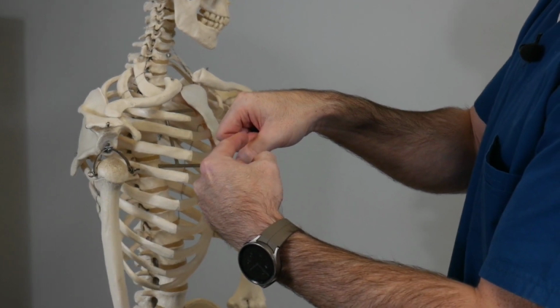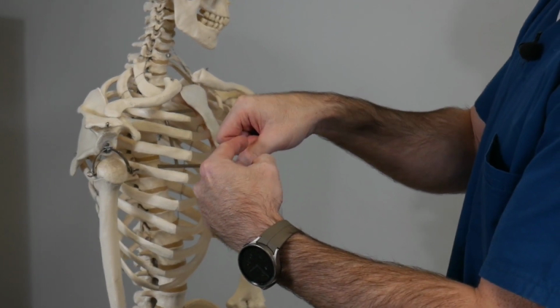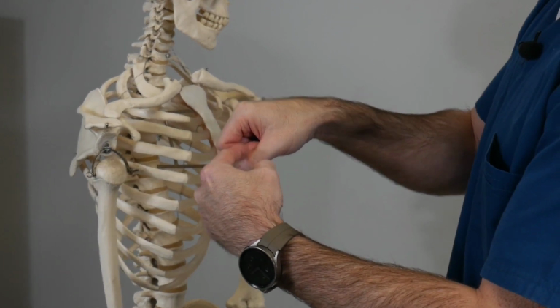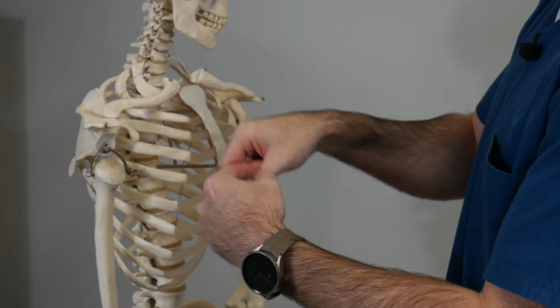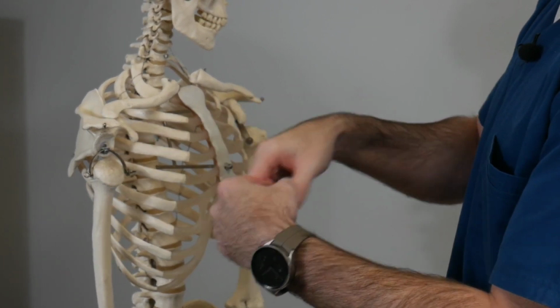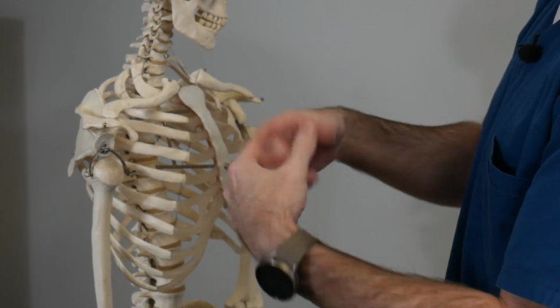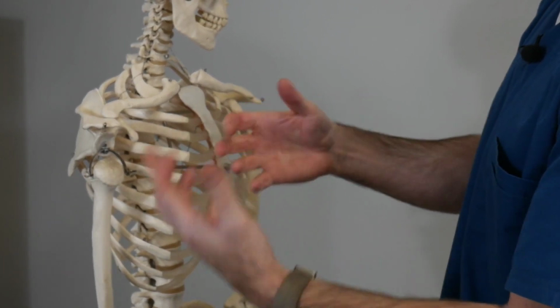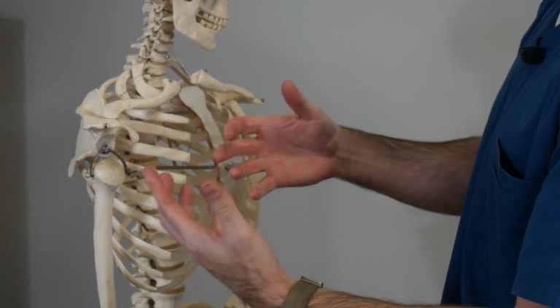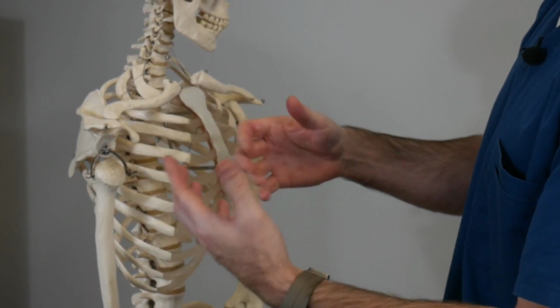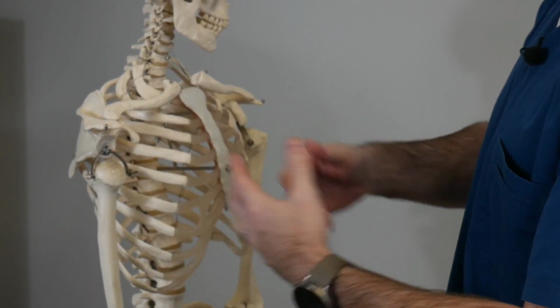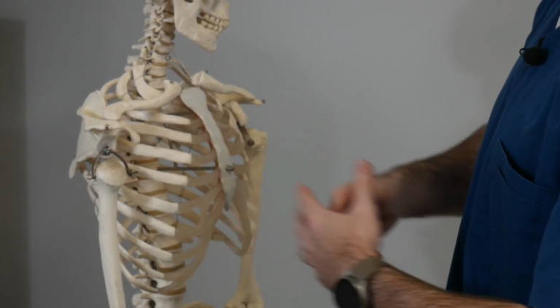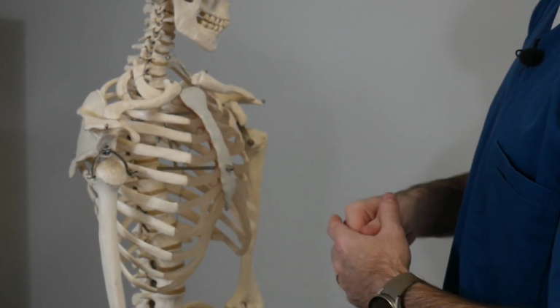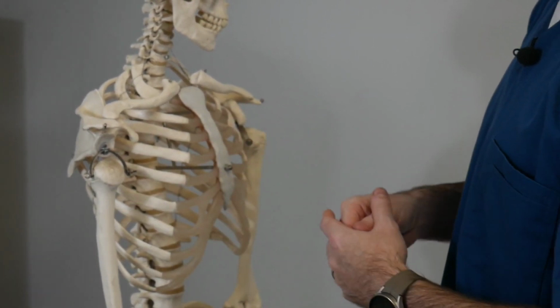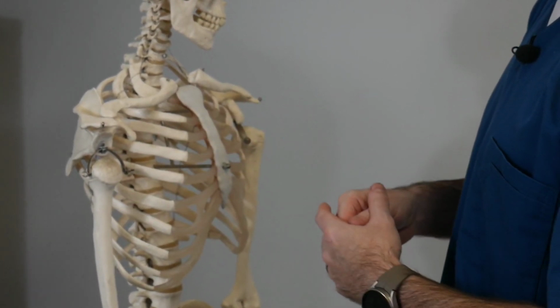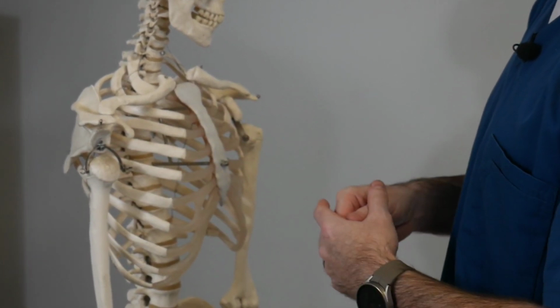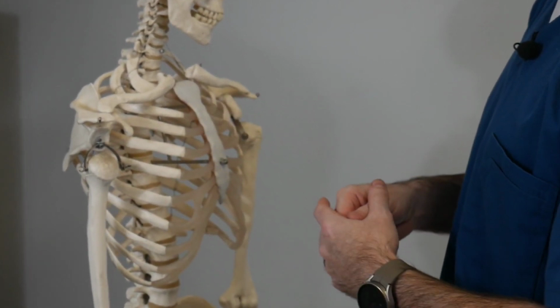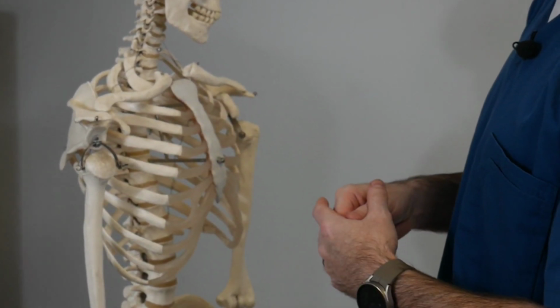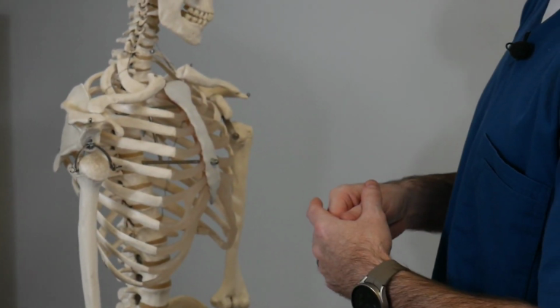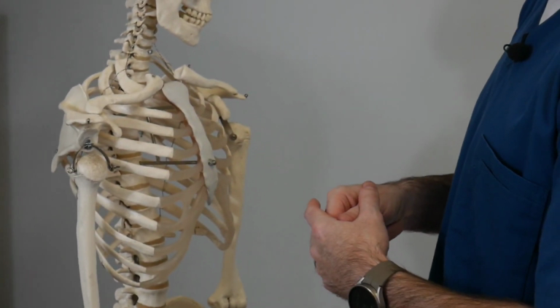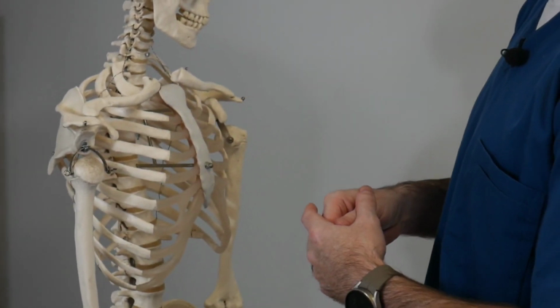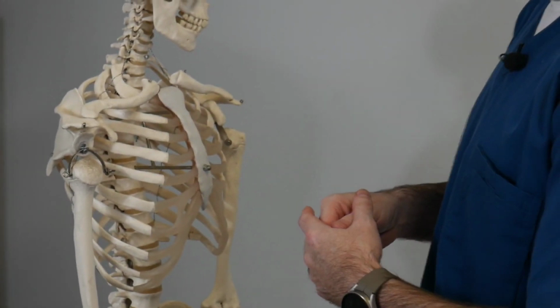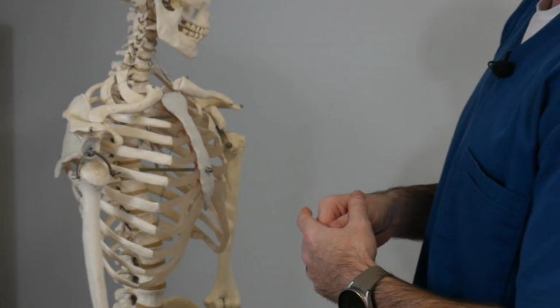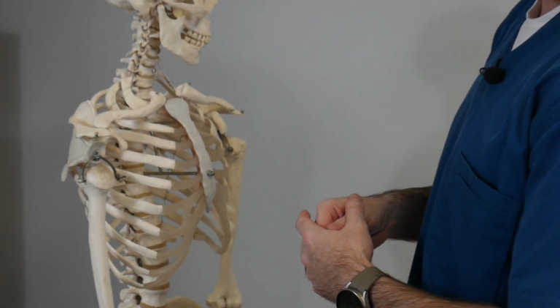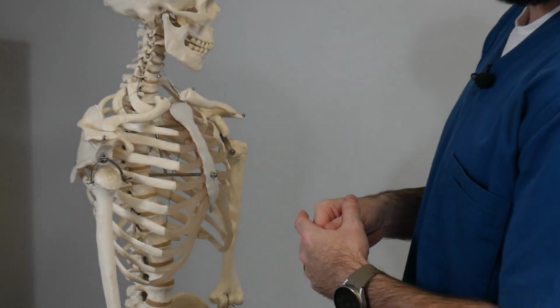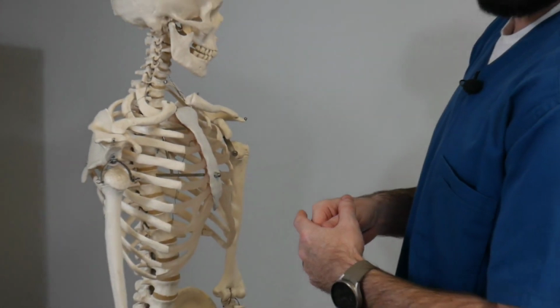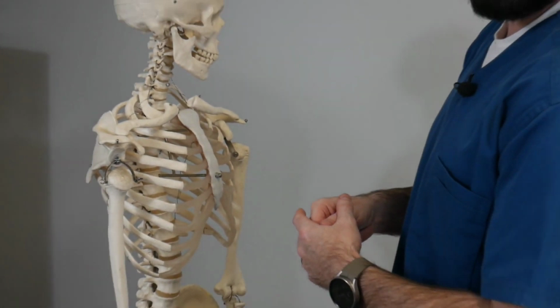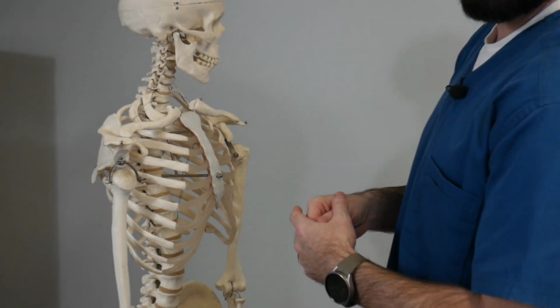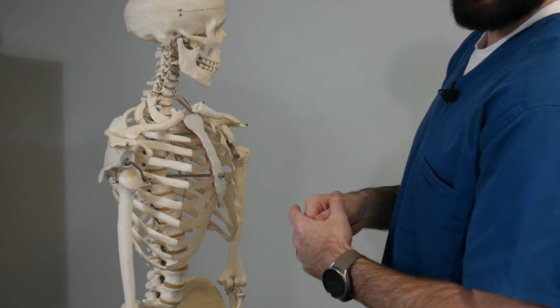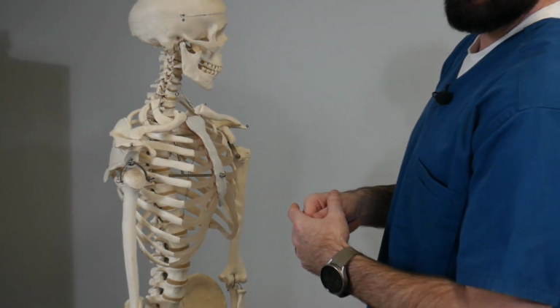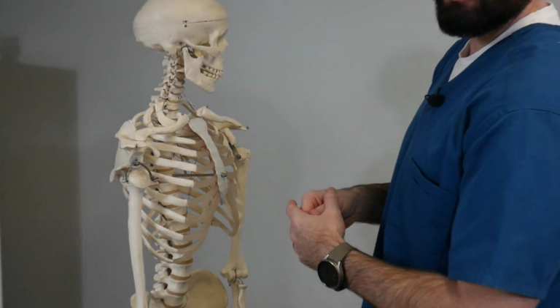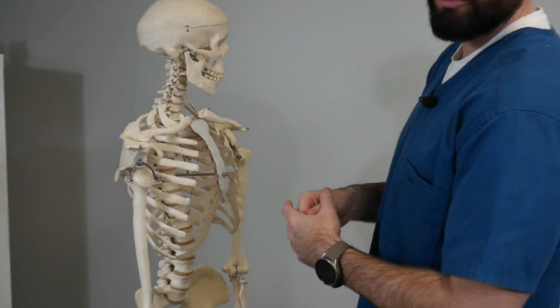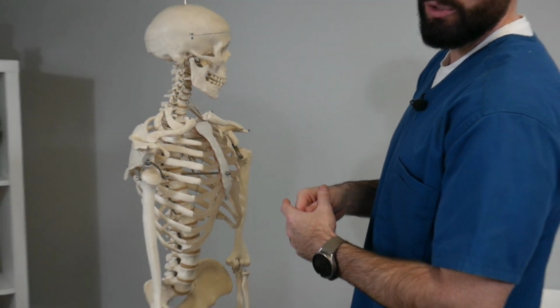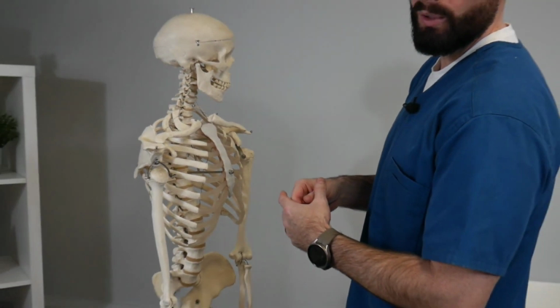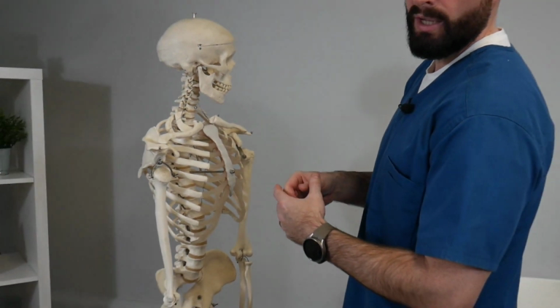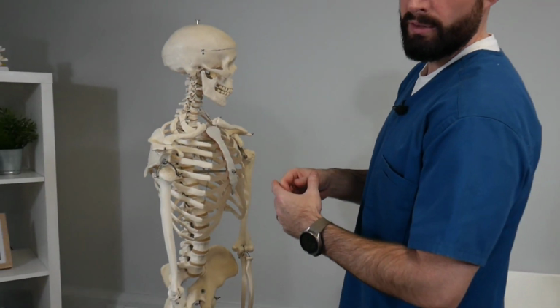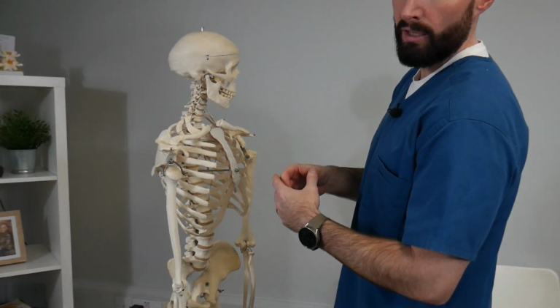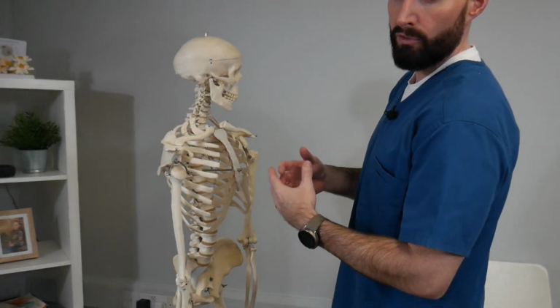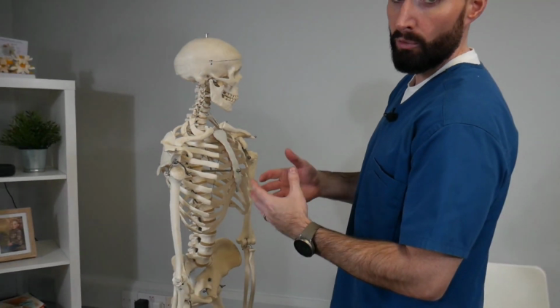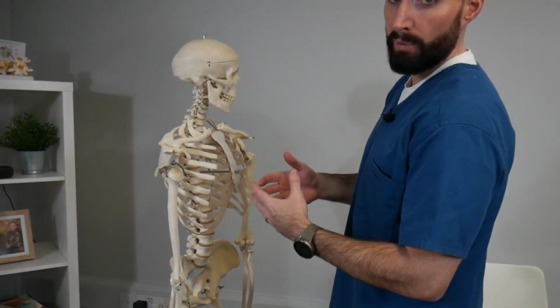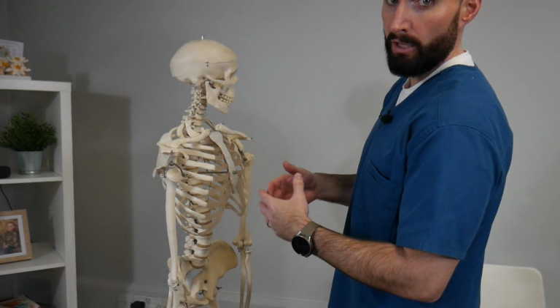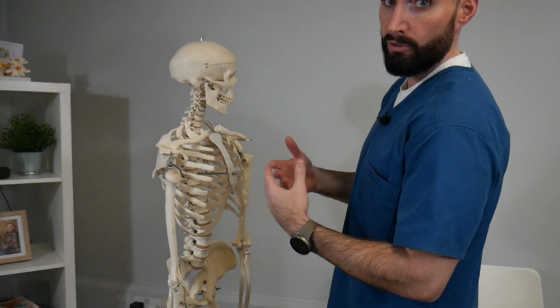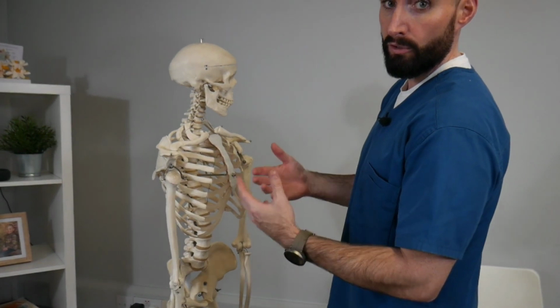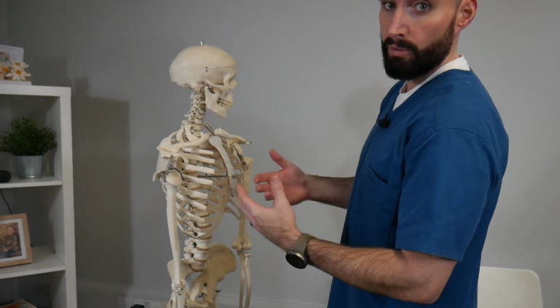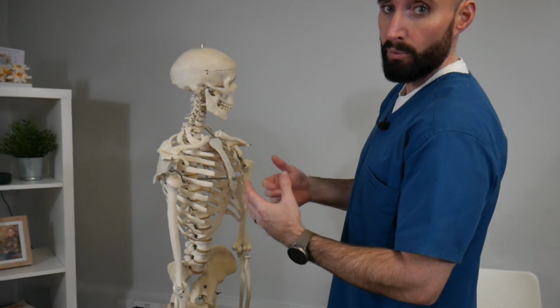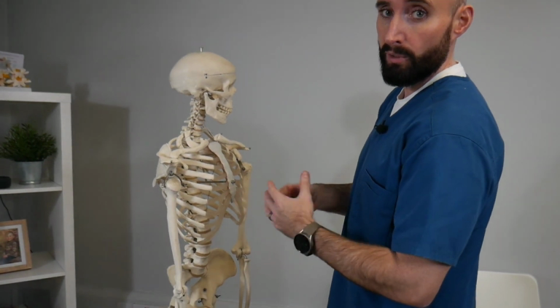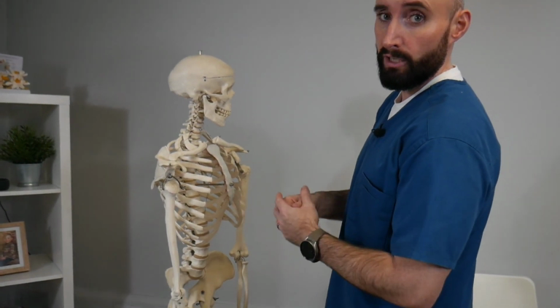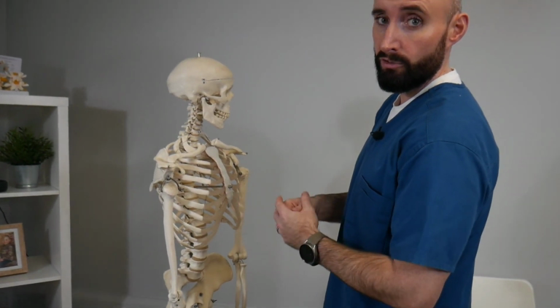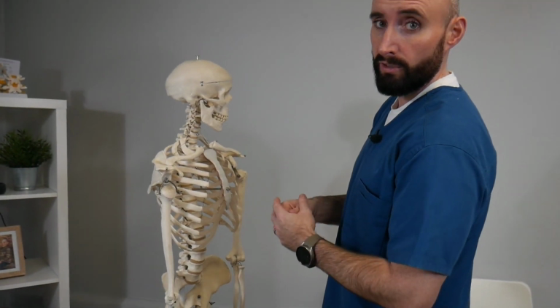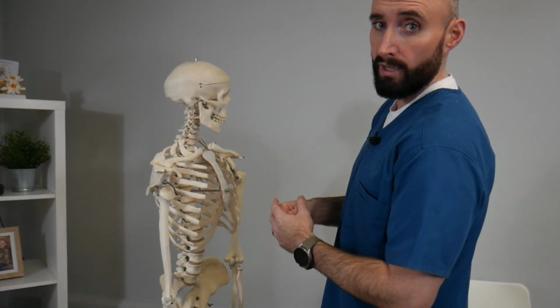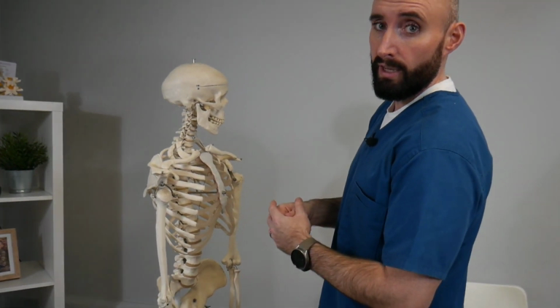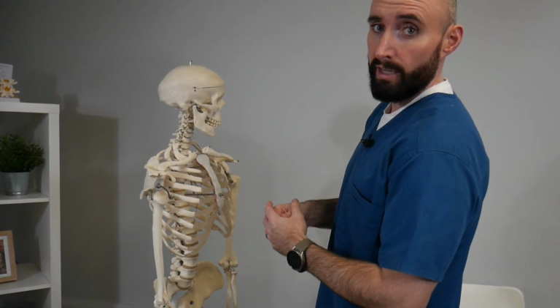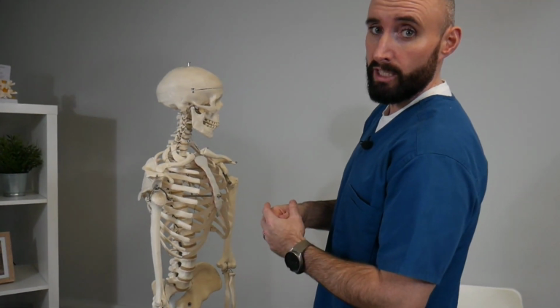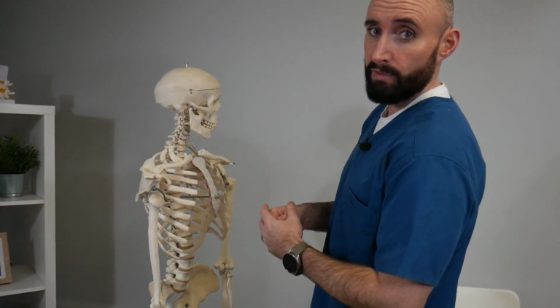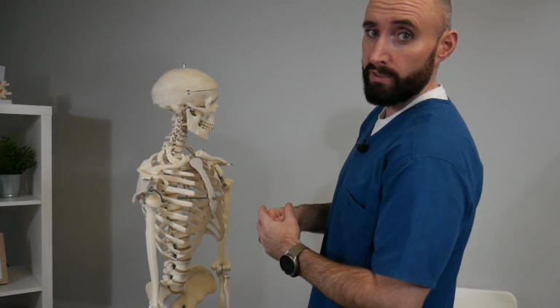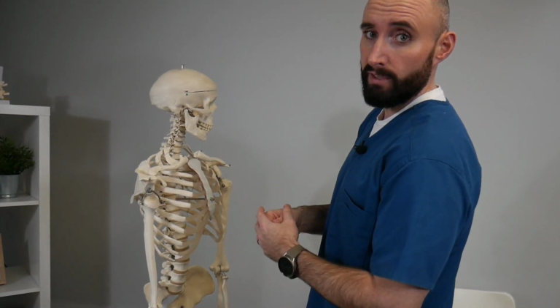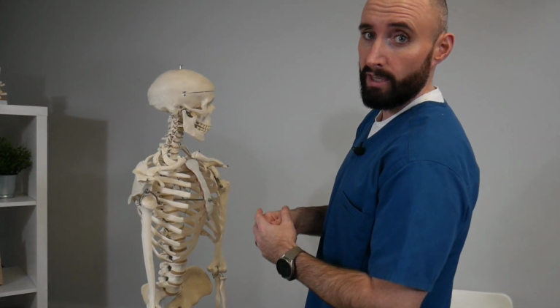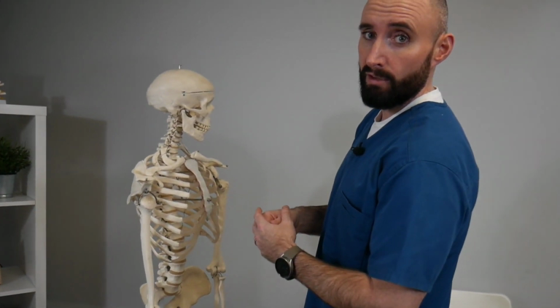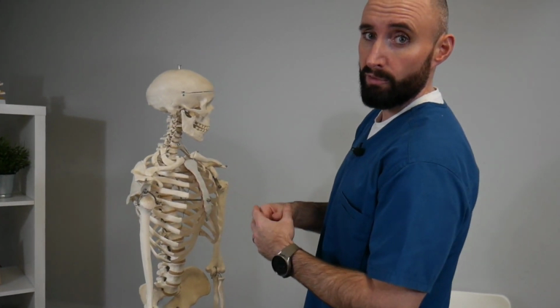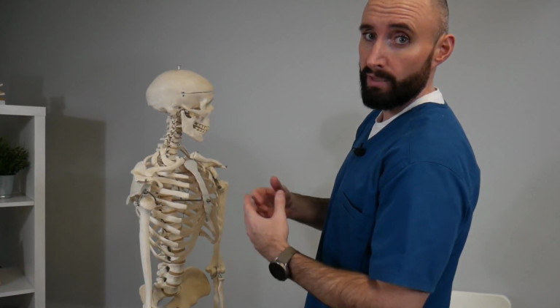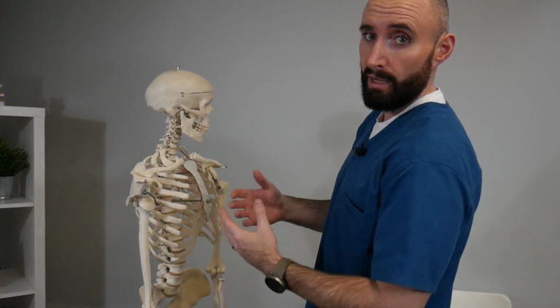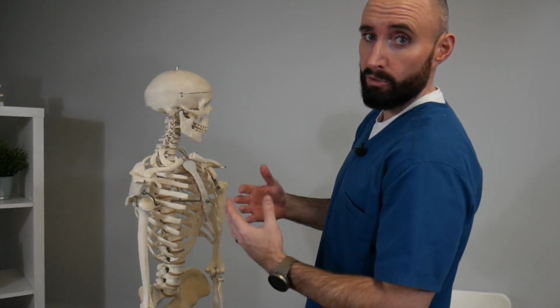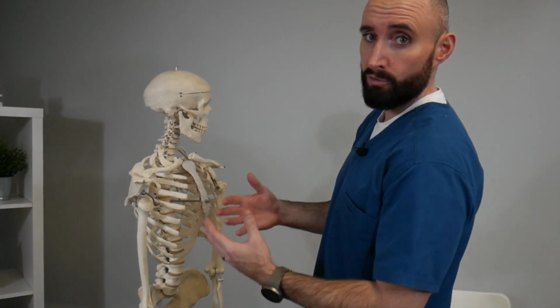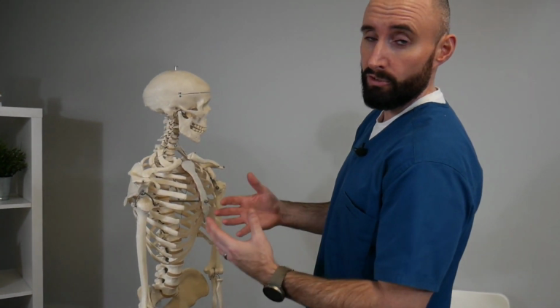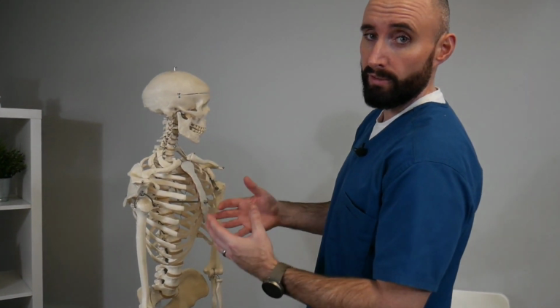What we're going to show next is the HVT or HVLA in relation to the supination or the pronation HVT for that restriction.